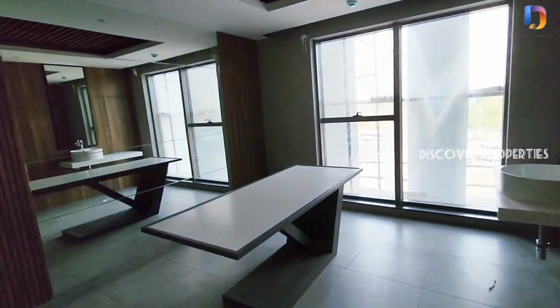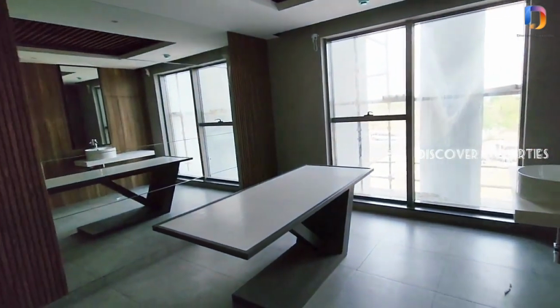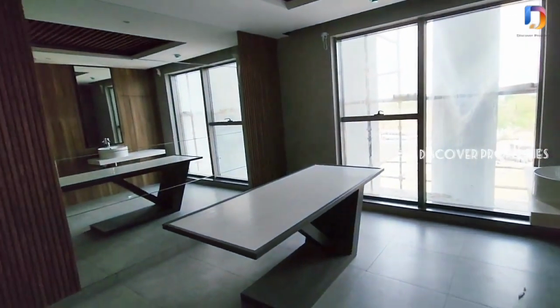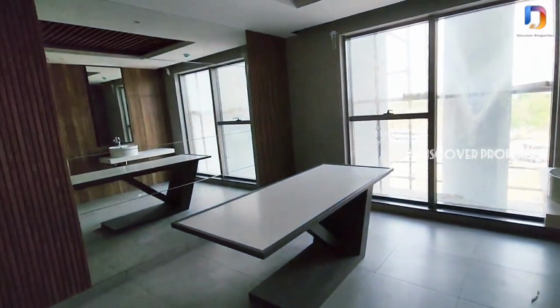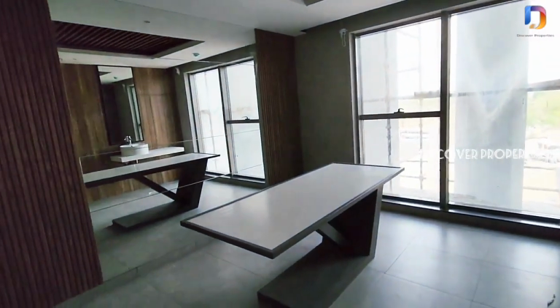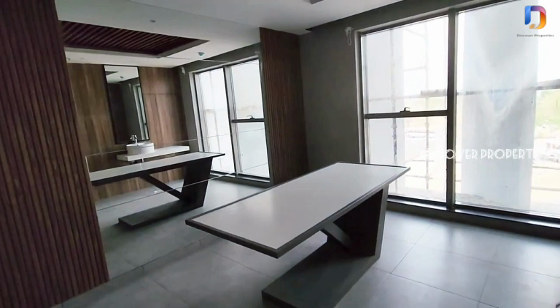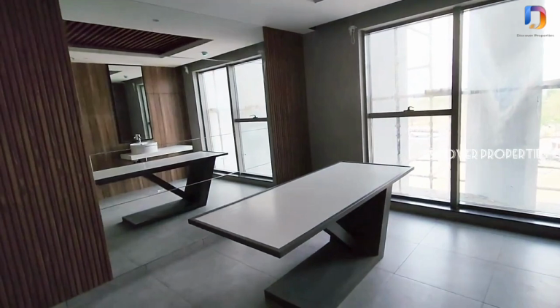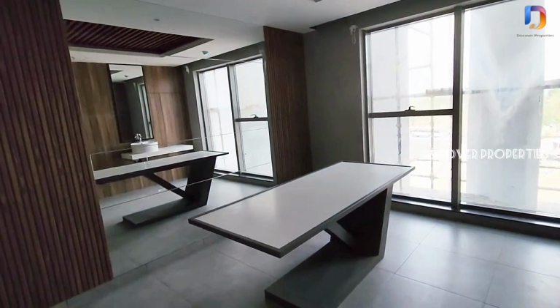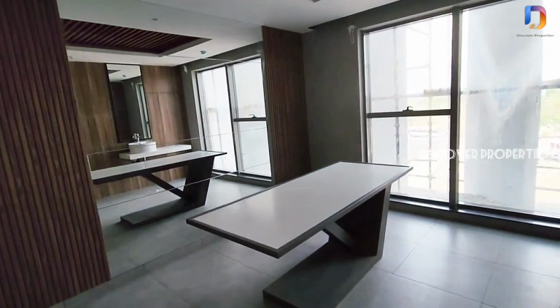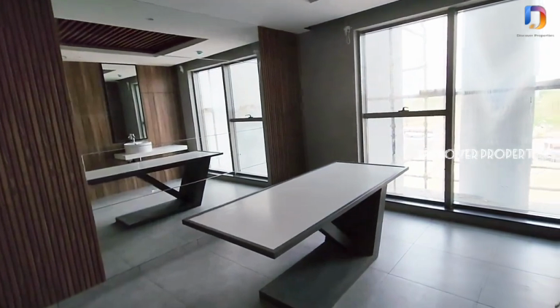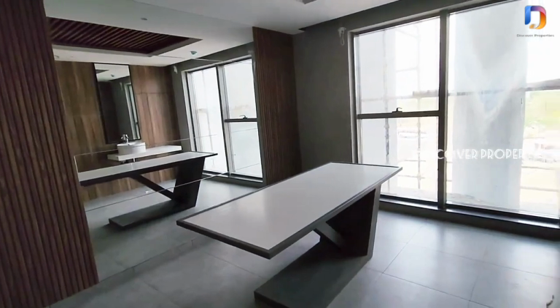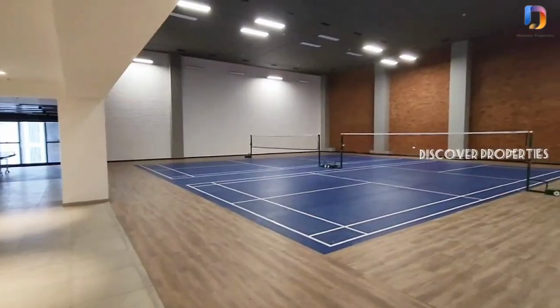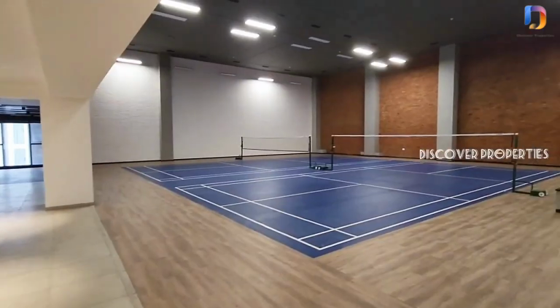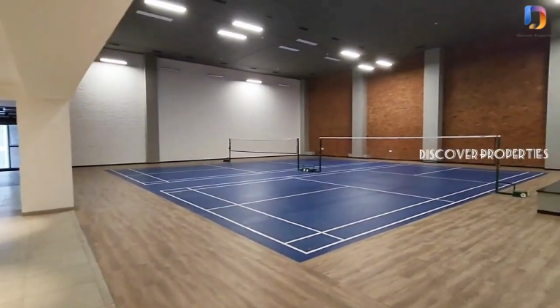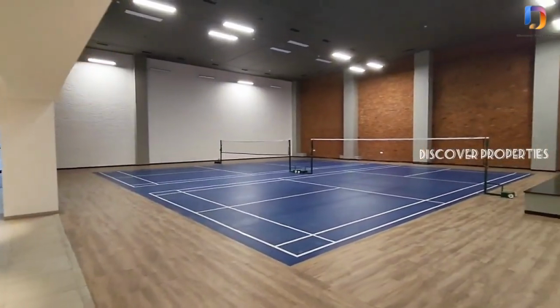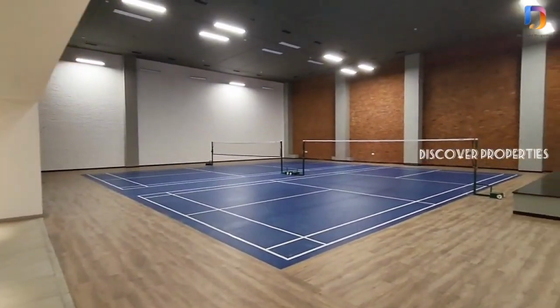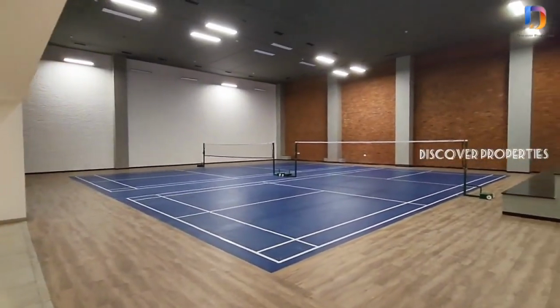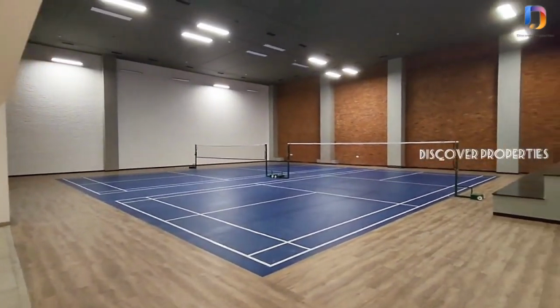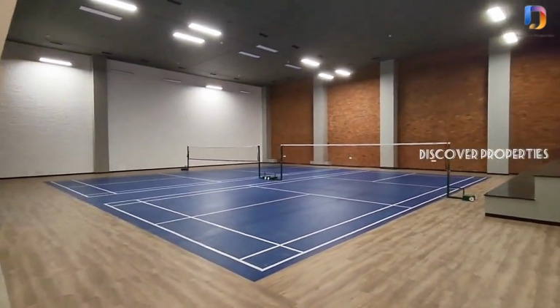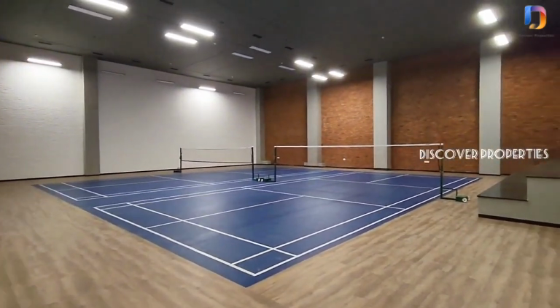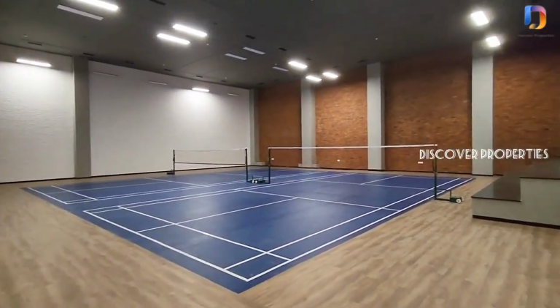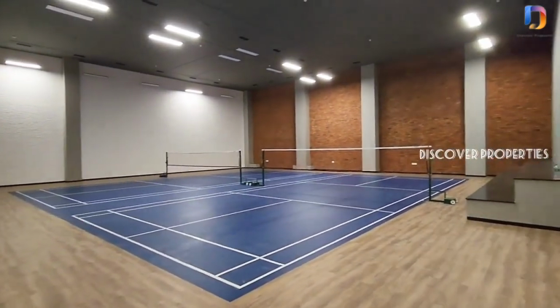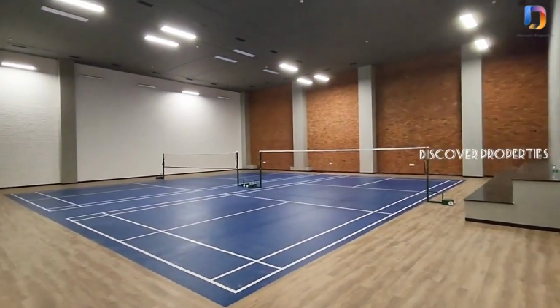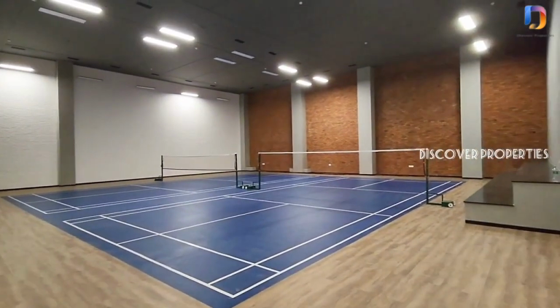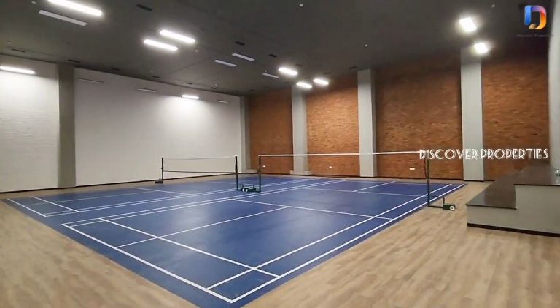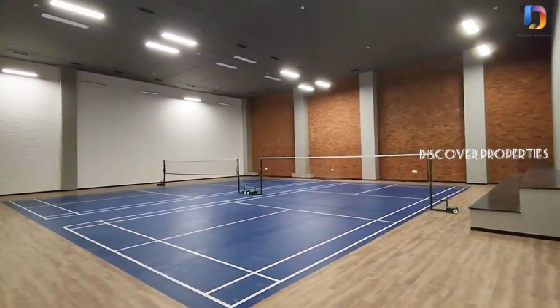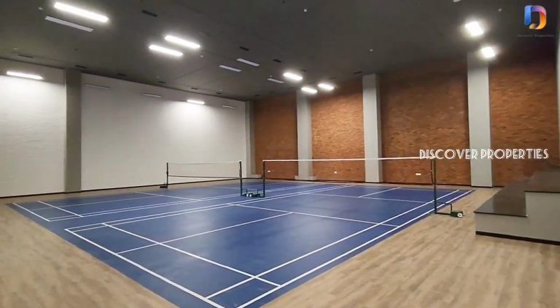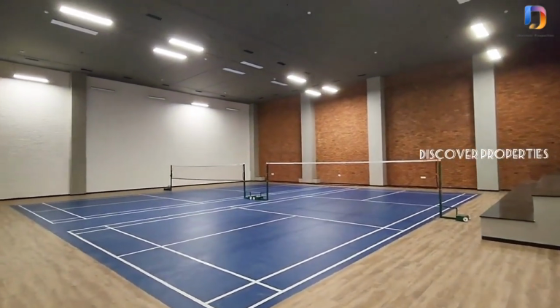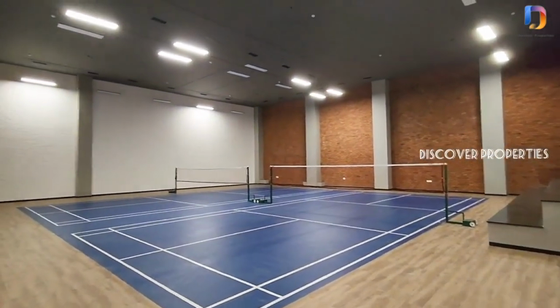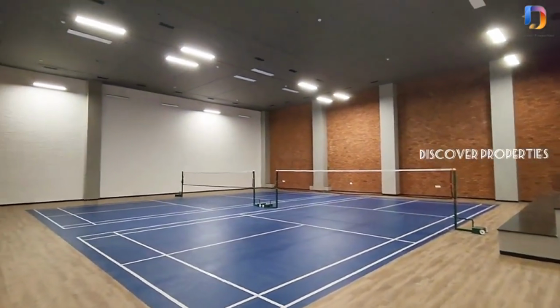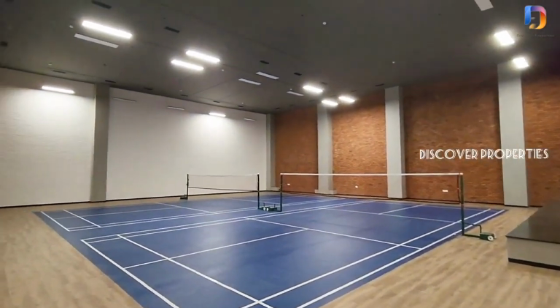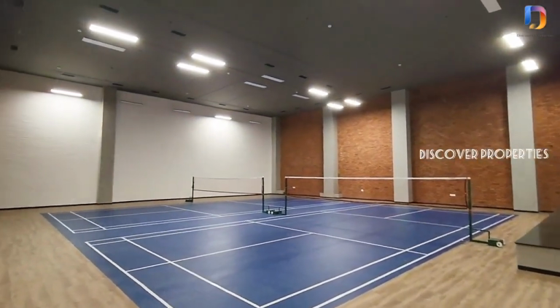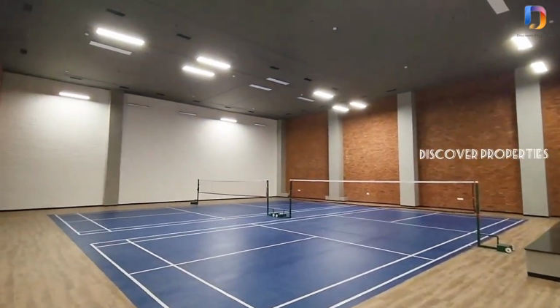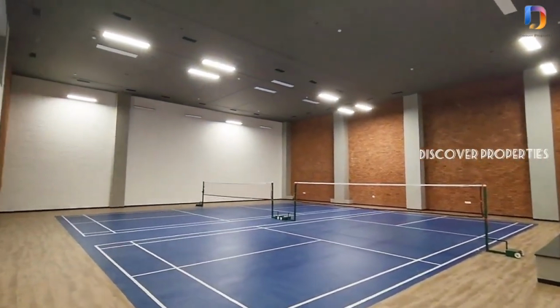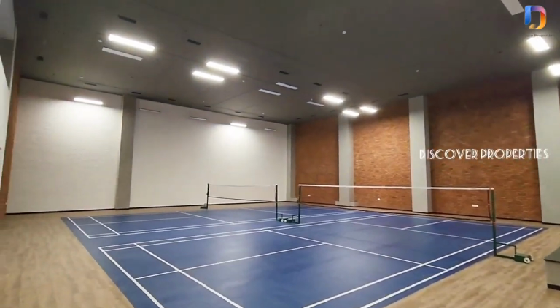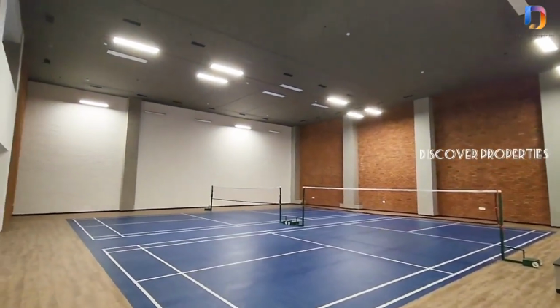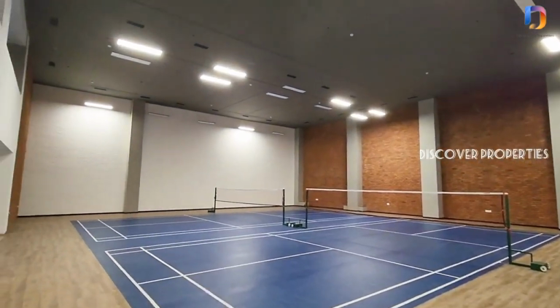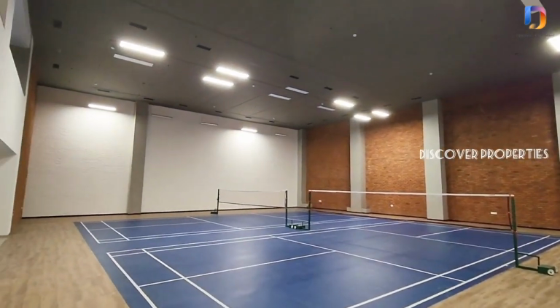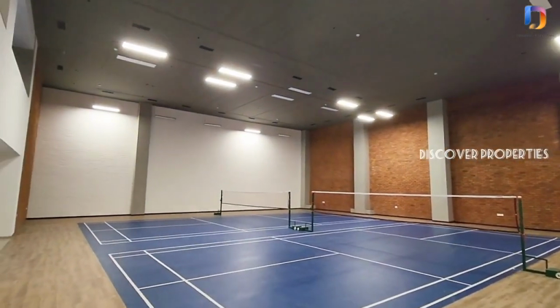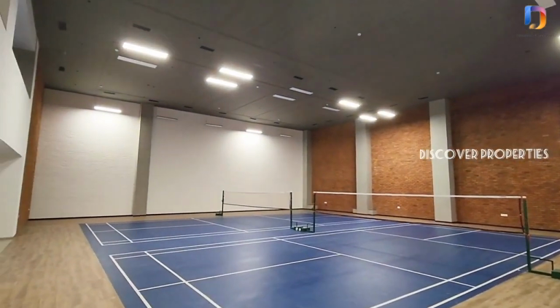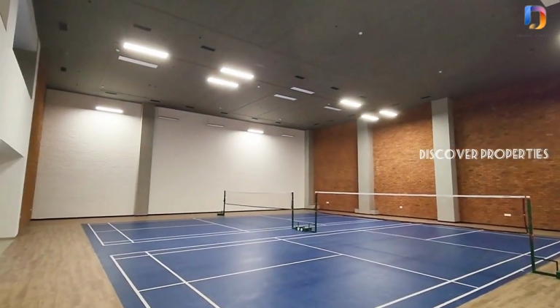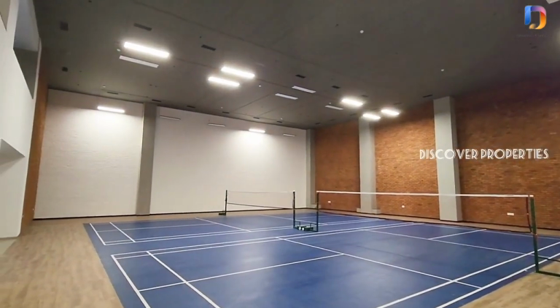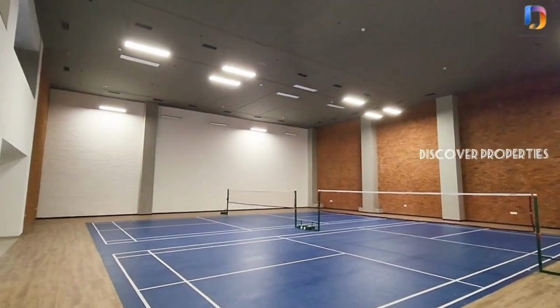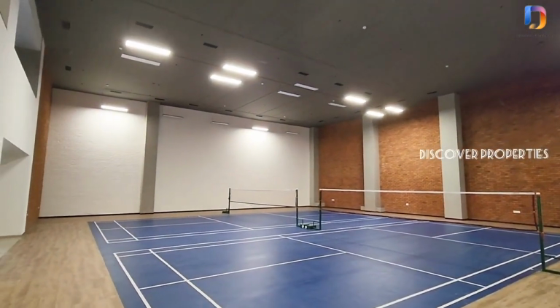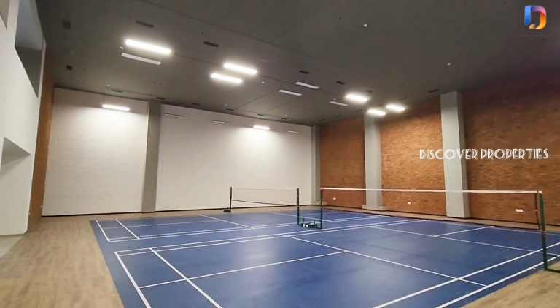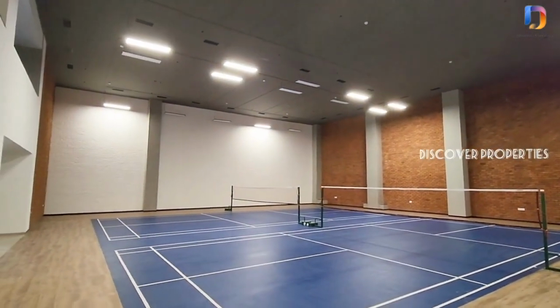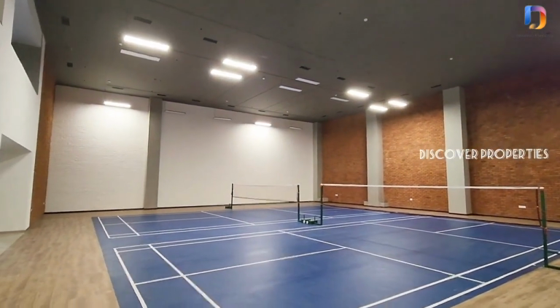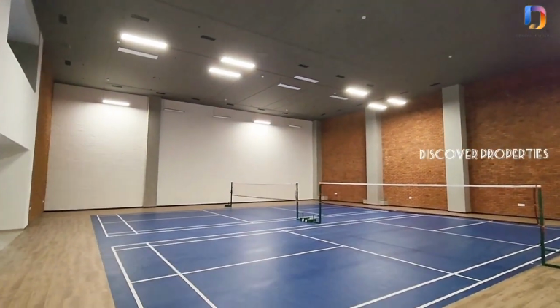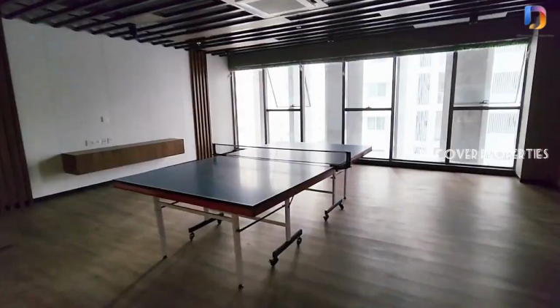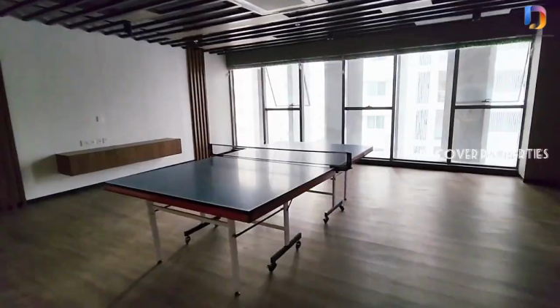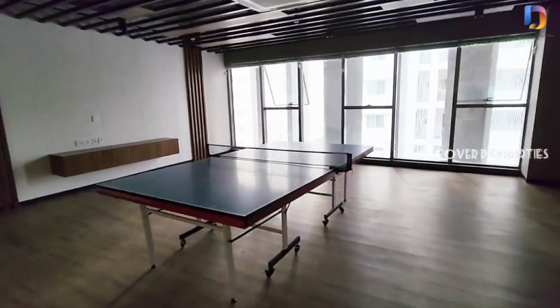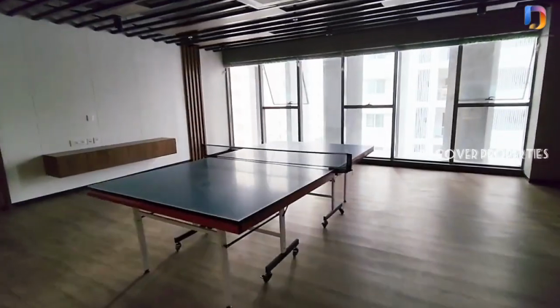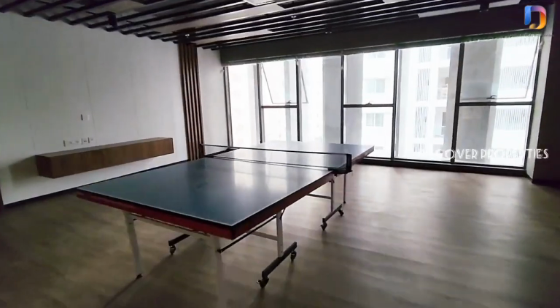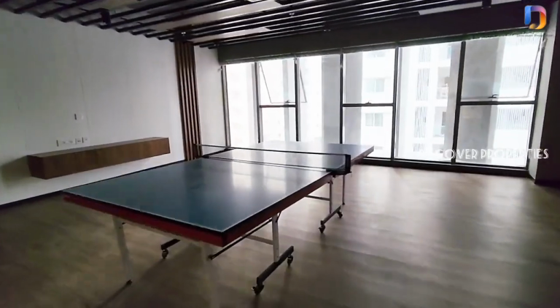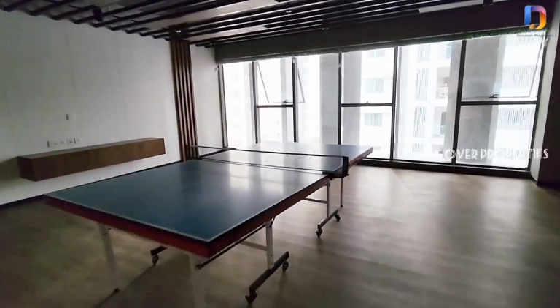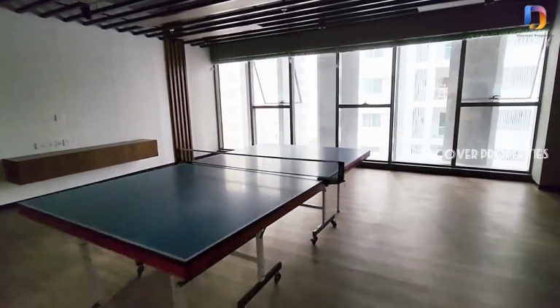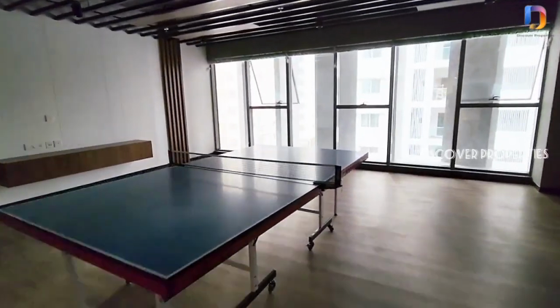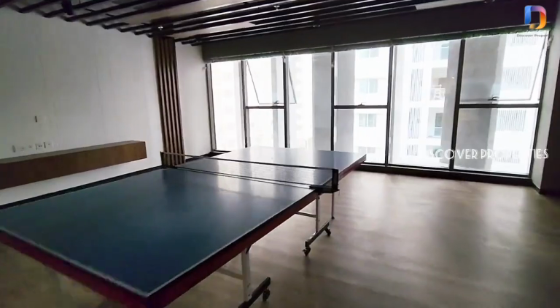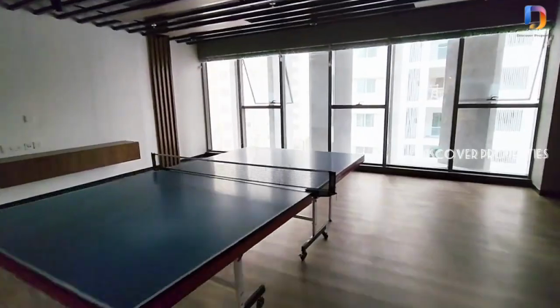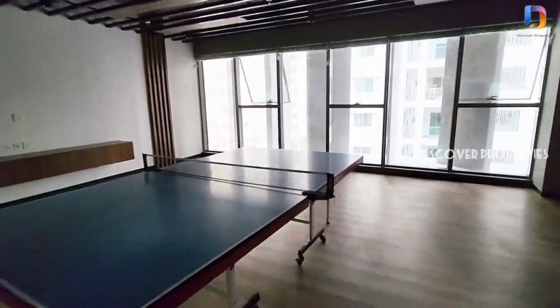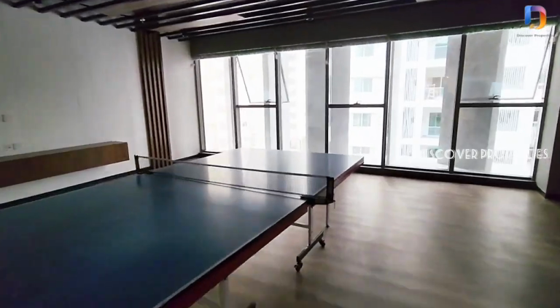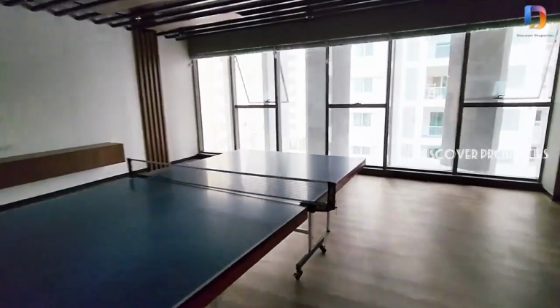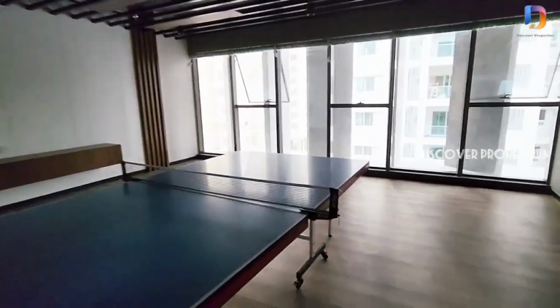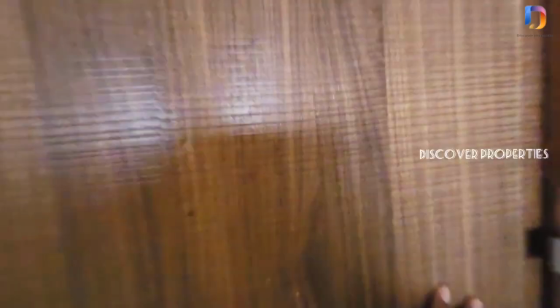This is the spa area. There is also a tennis court and a table tennis facility available within the clubhouse amenities.